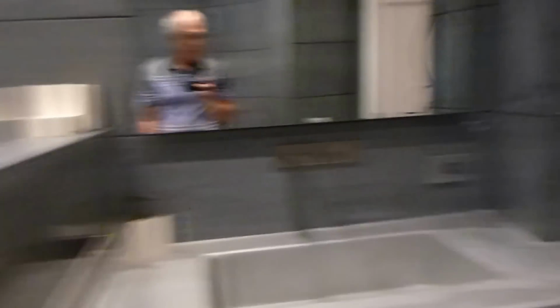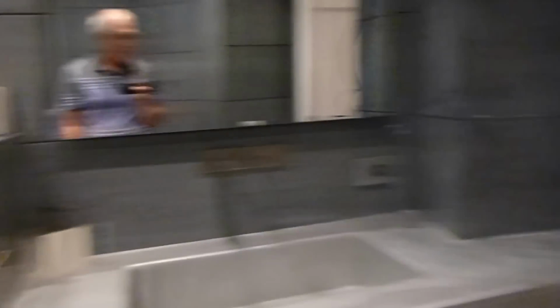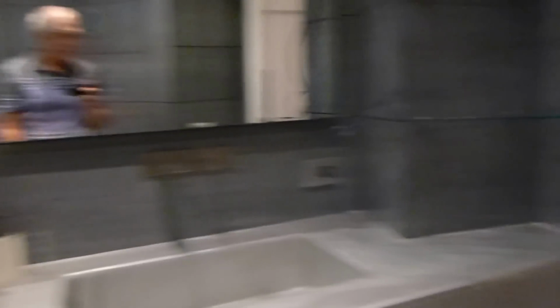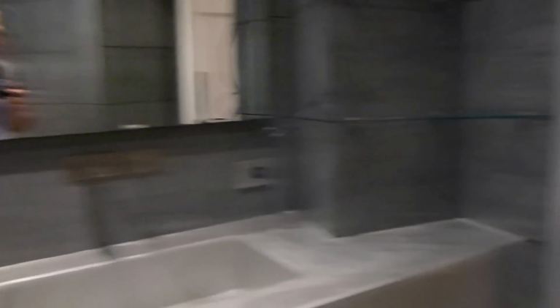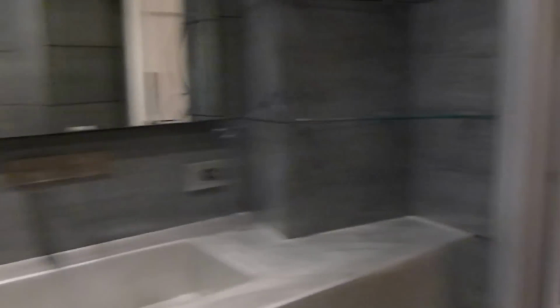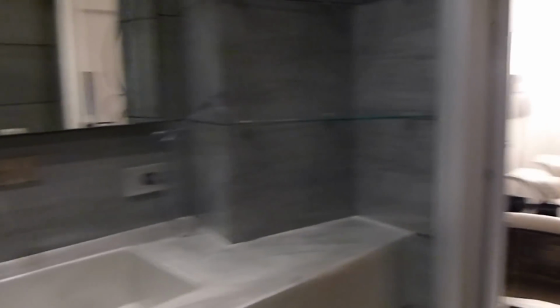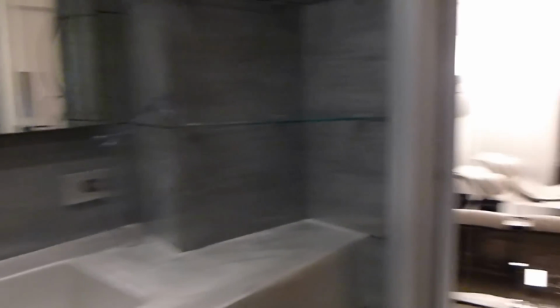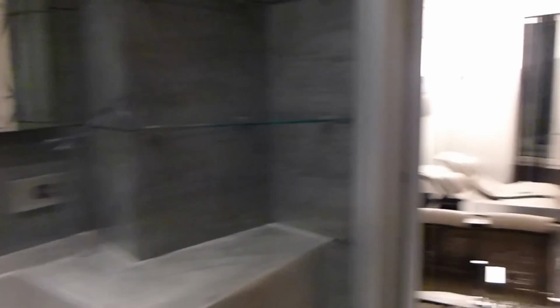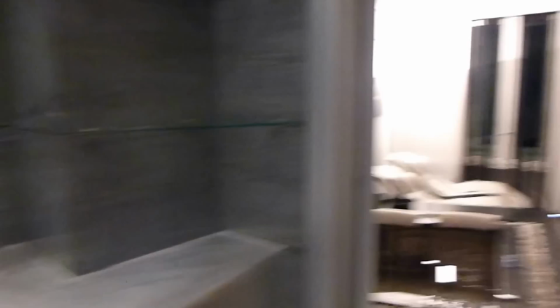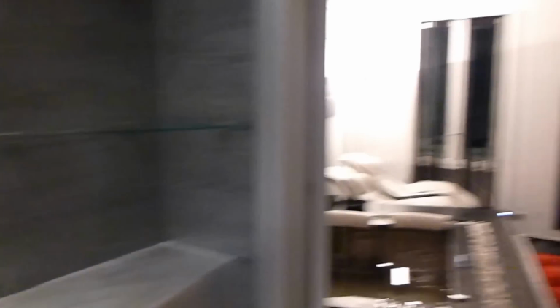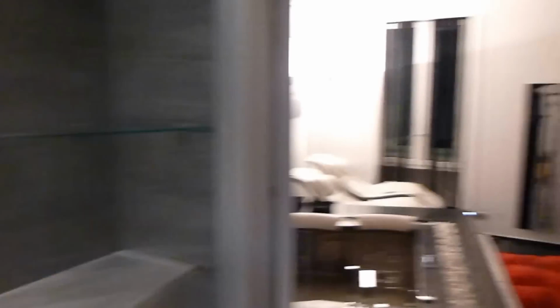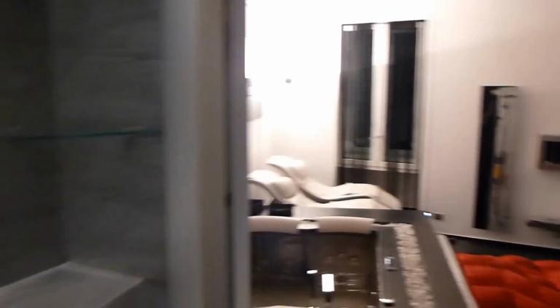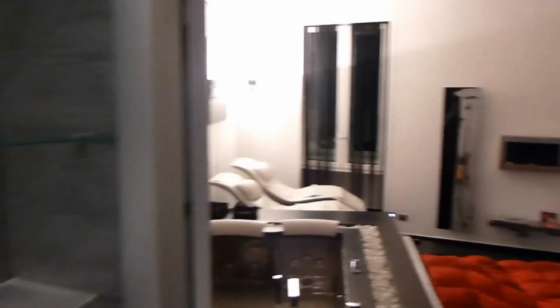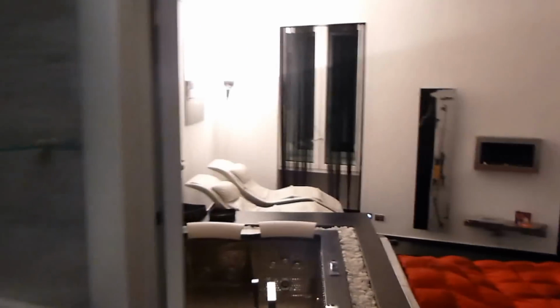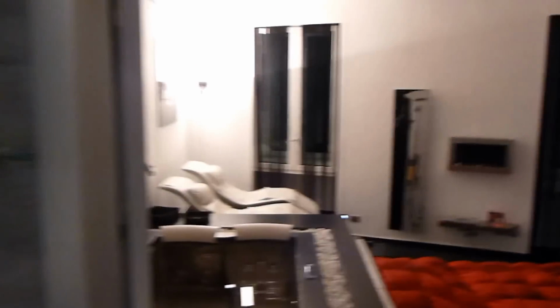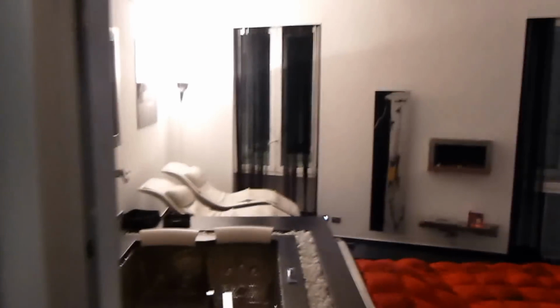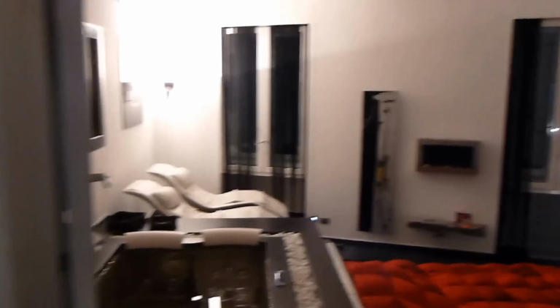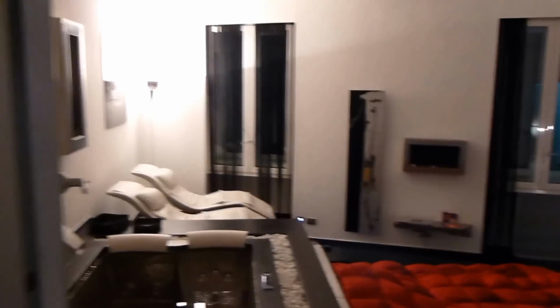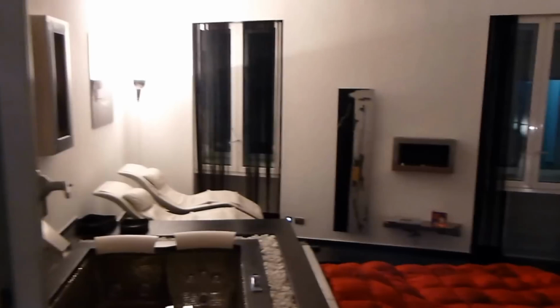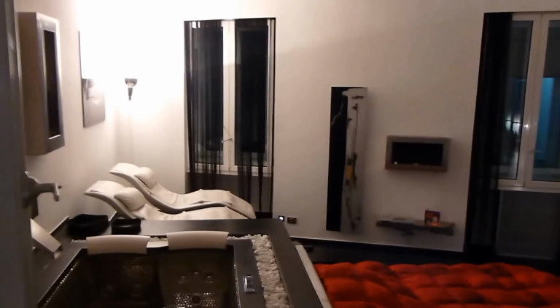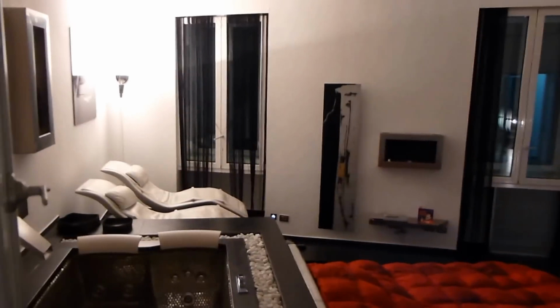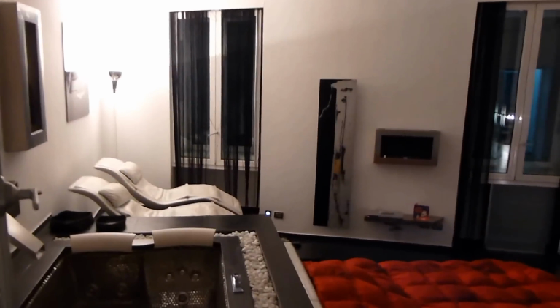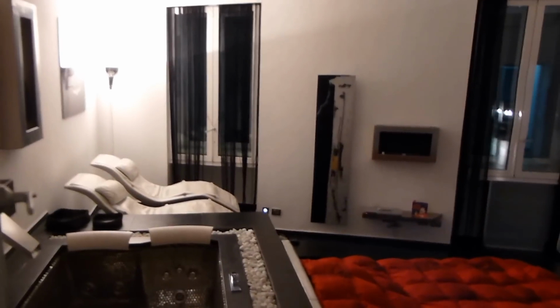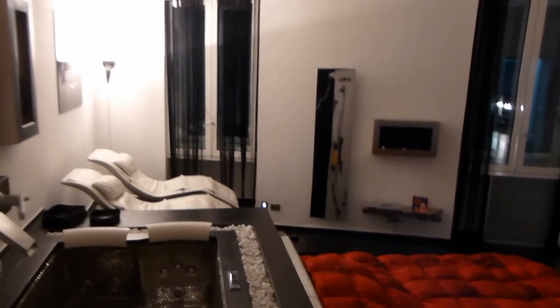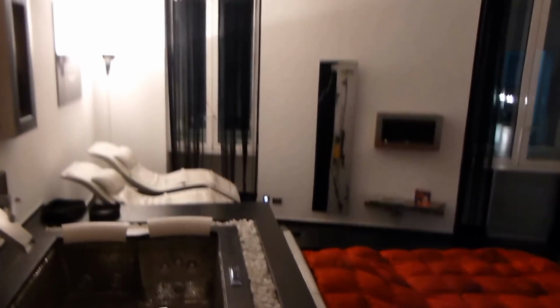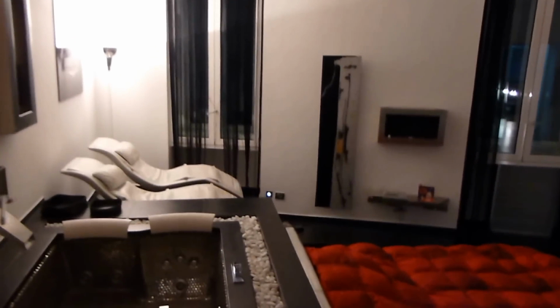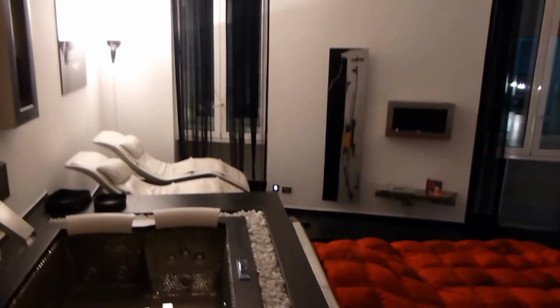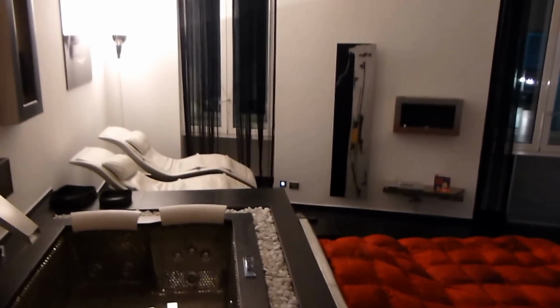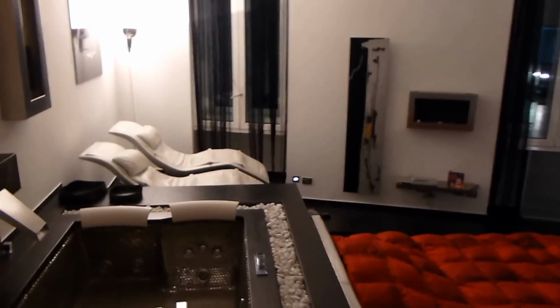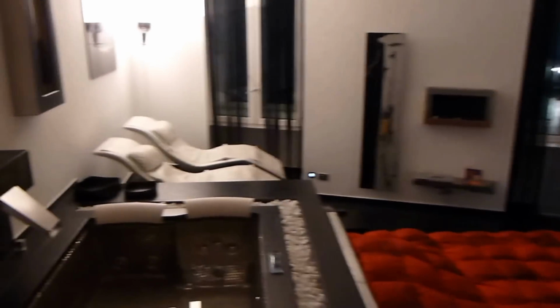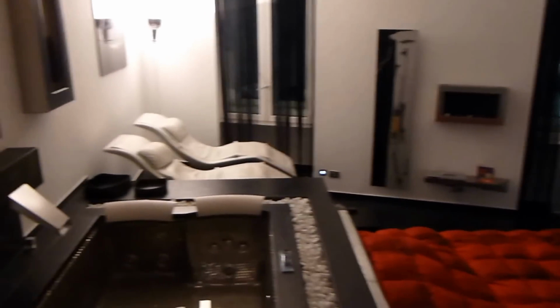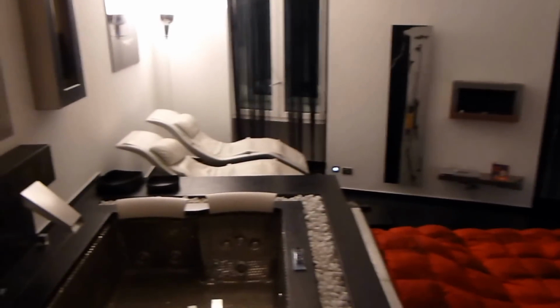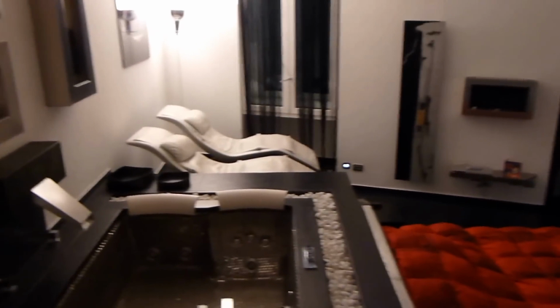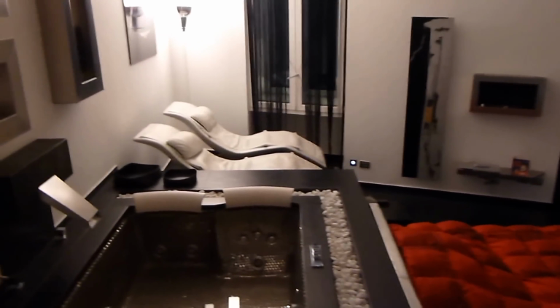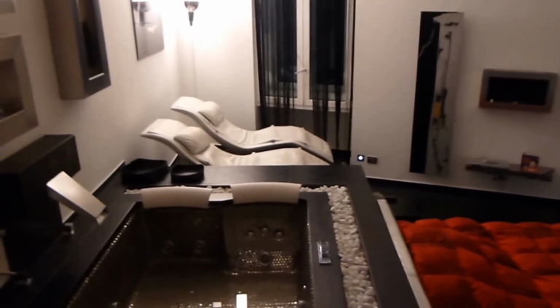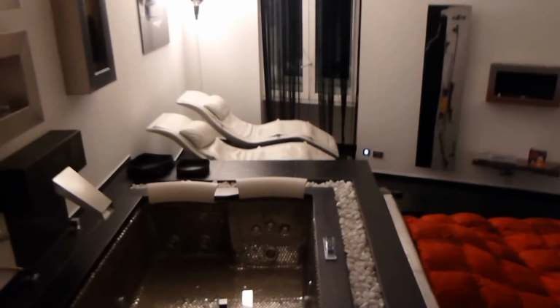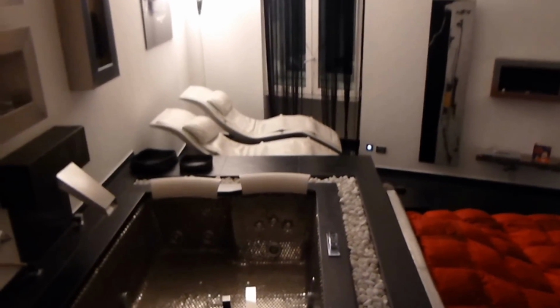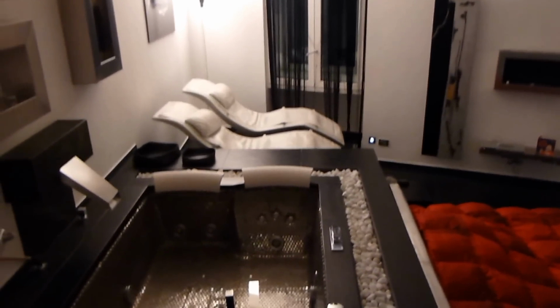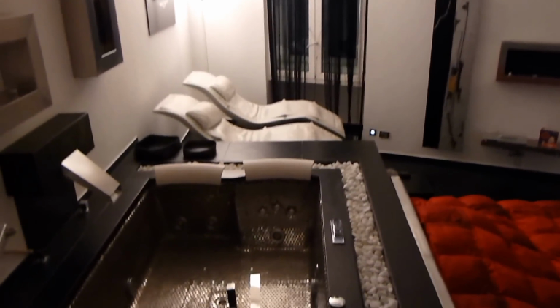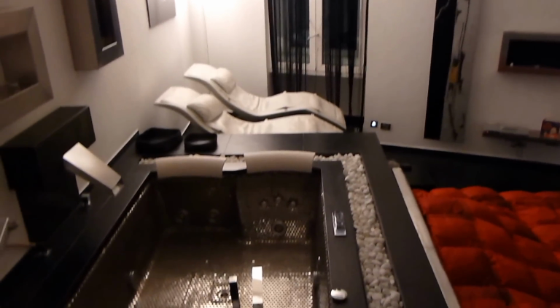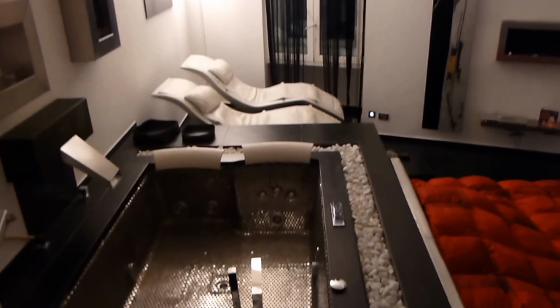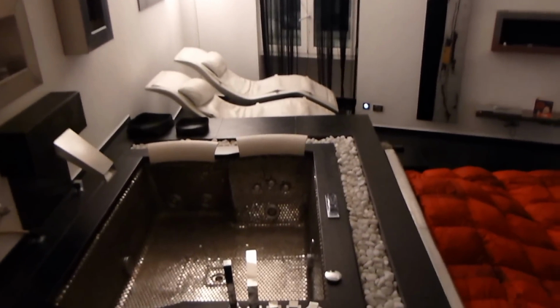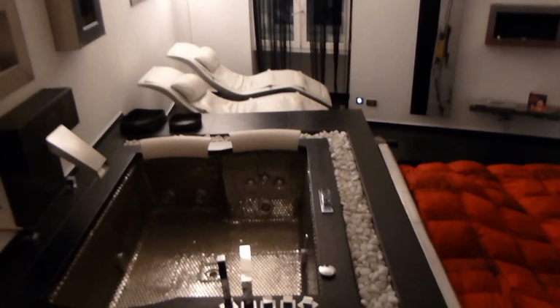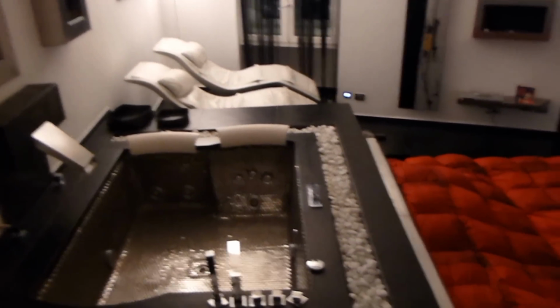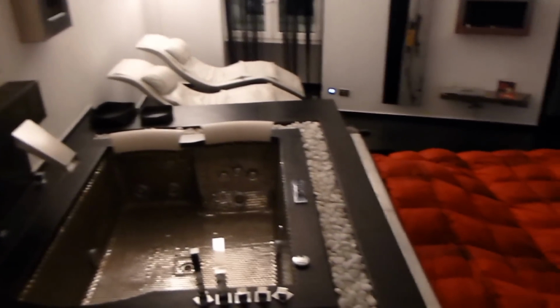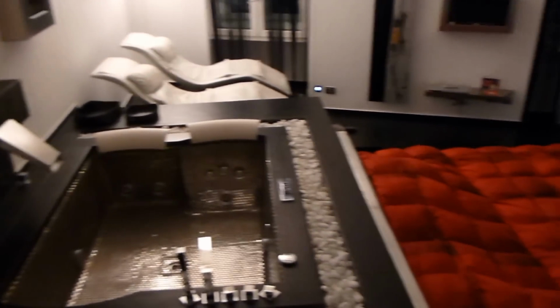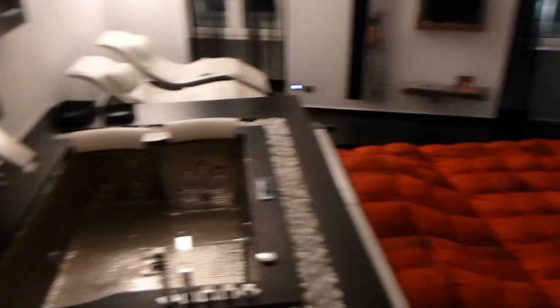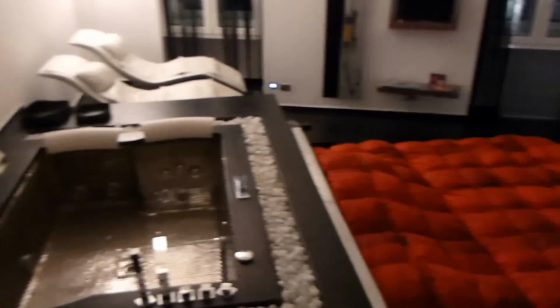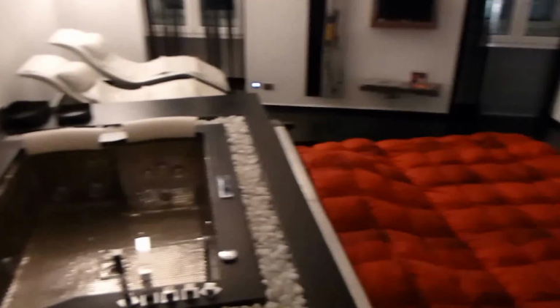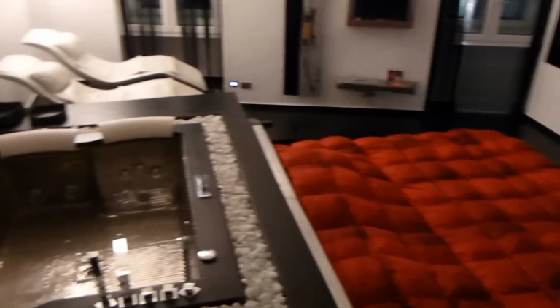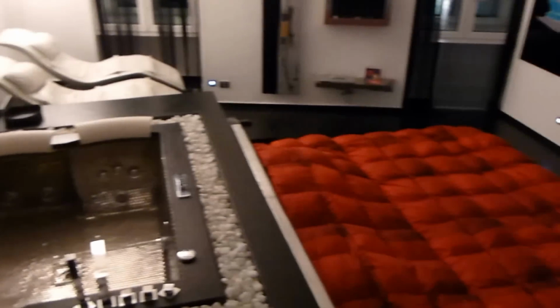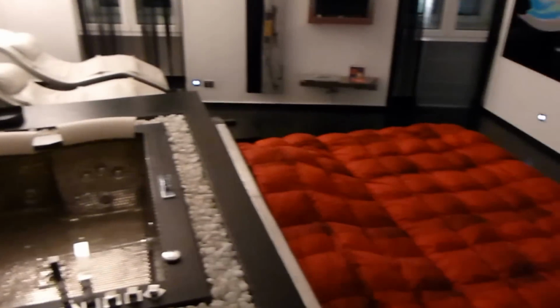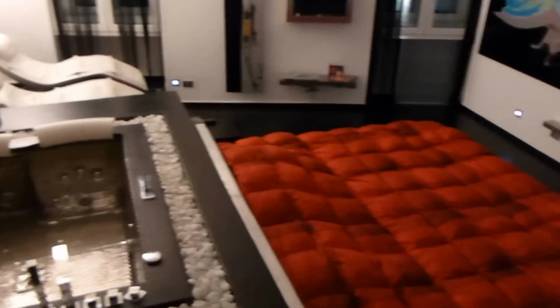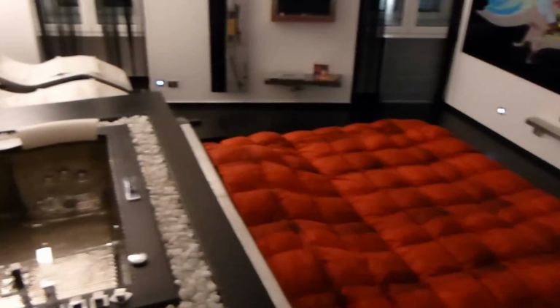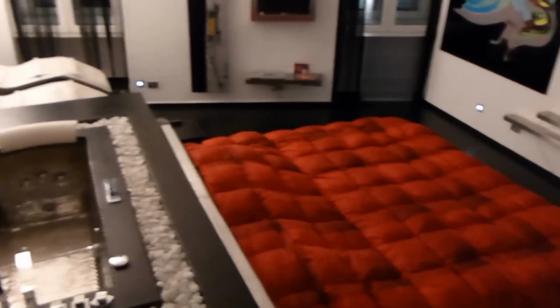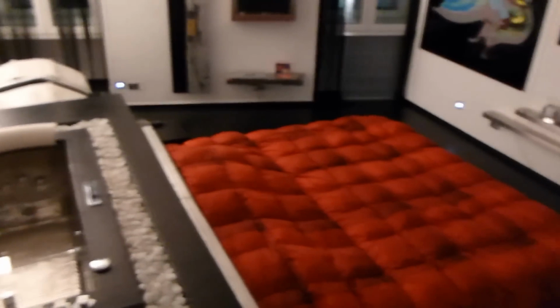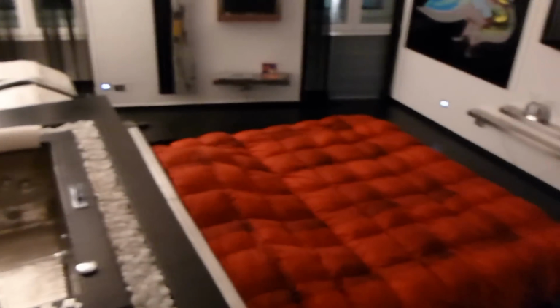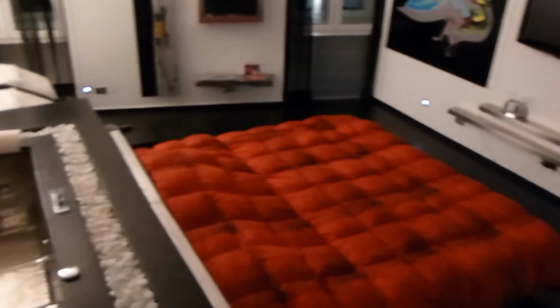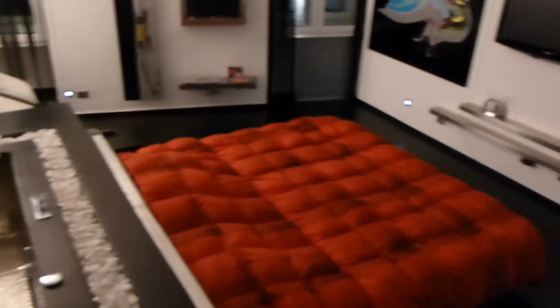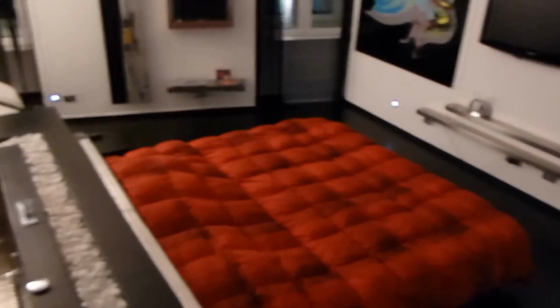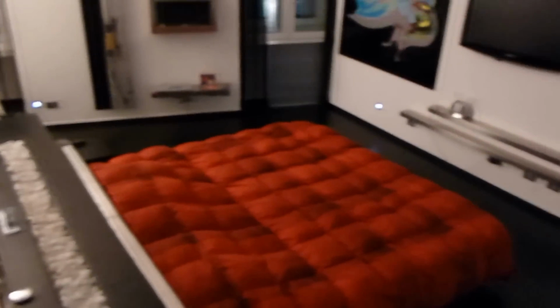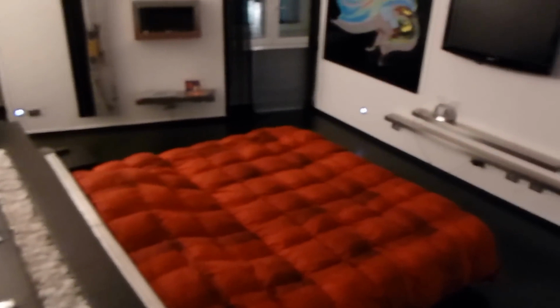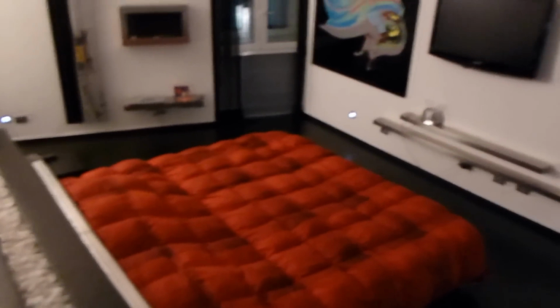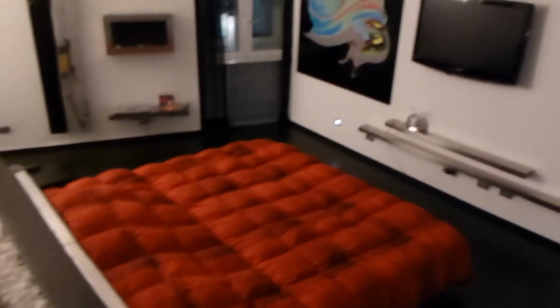And this concludes the tour of the Cosmopolitan High-Tech Apartment in Roma.